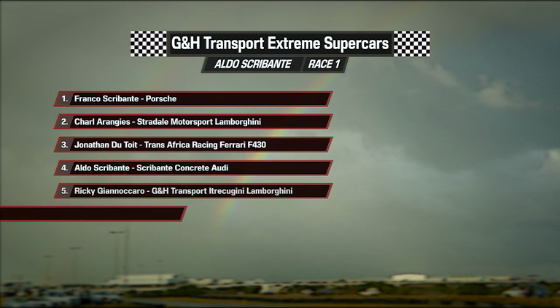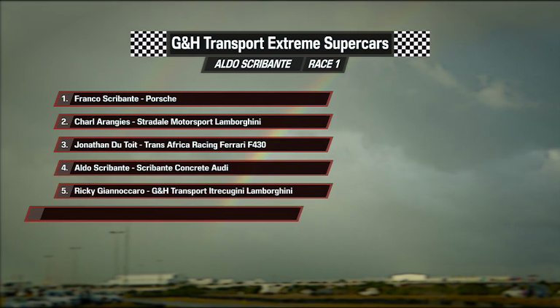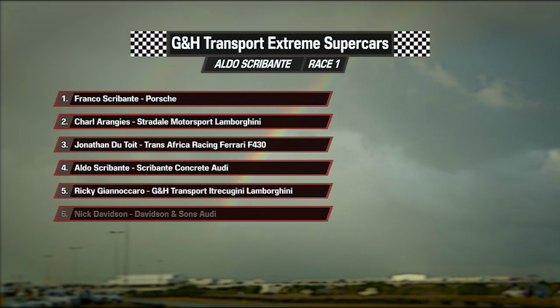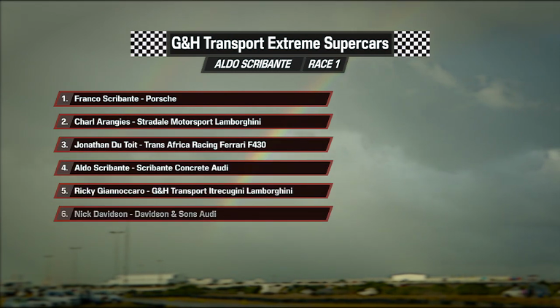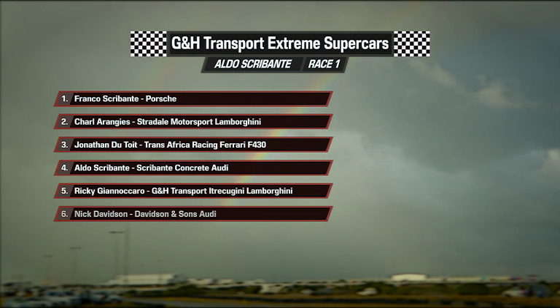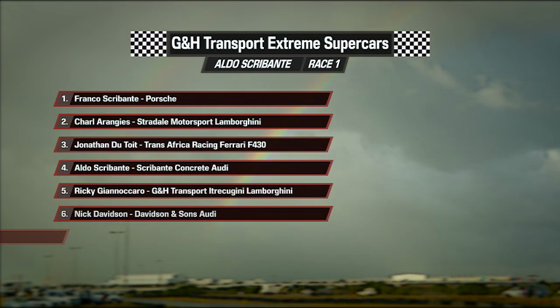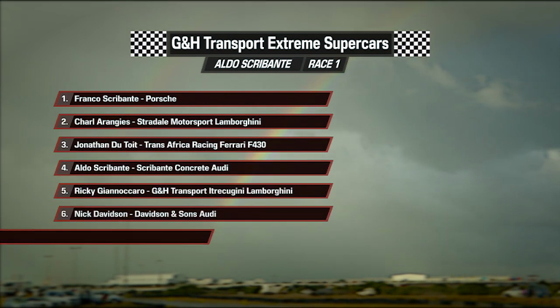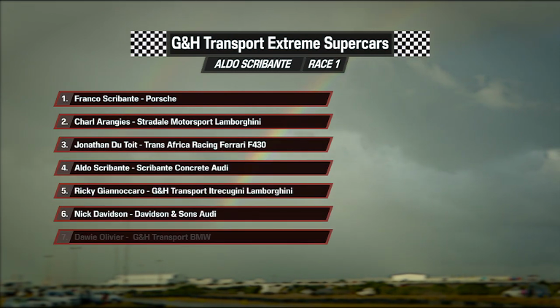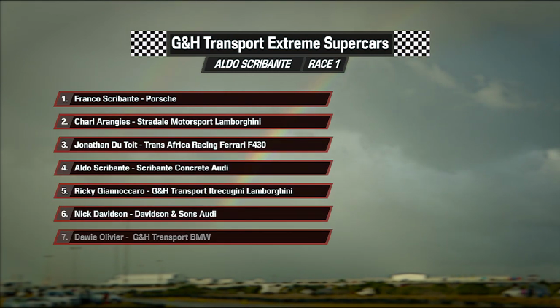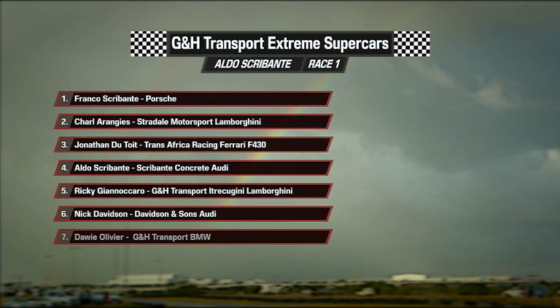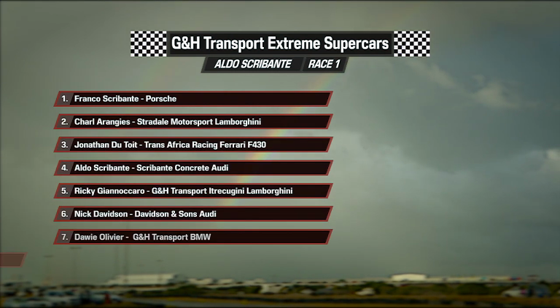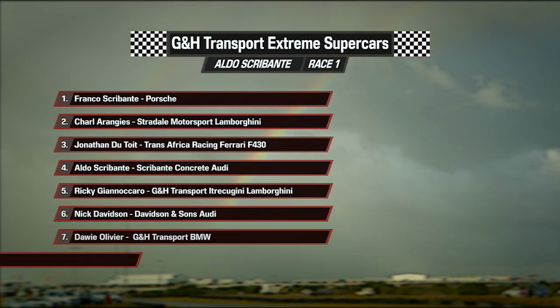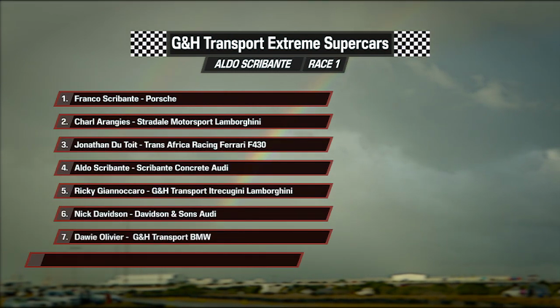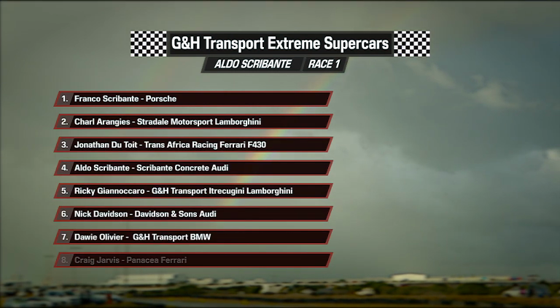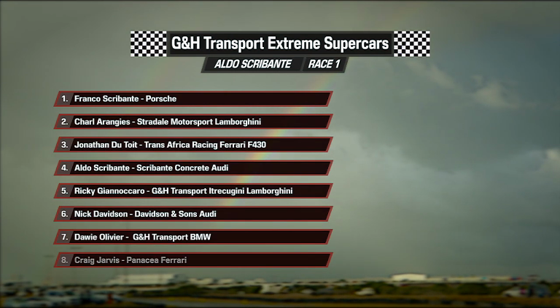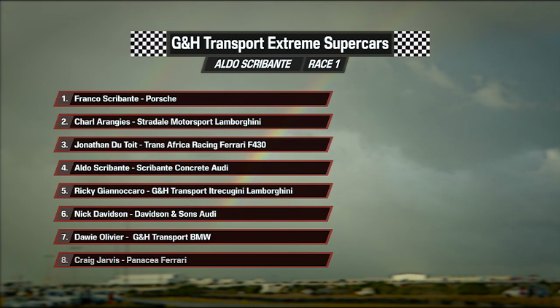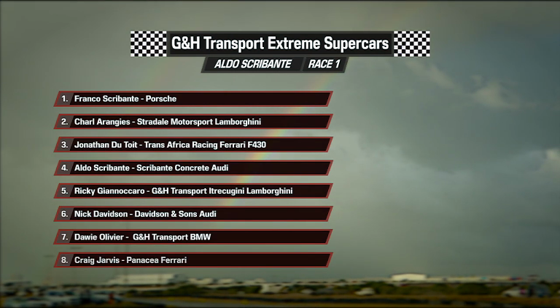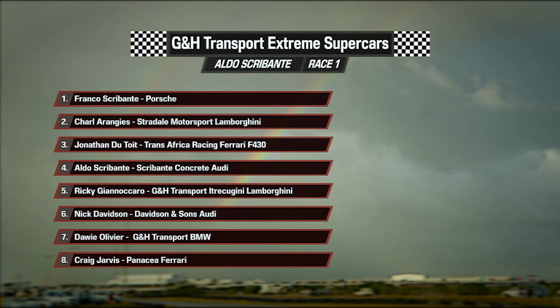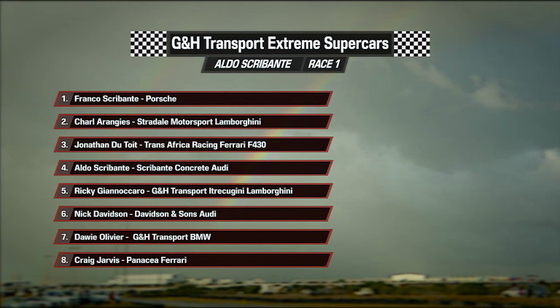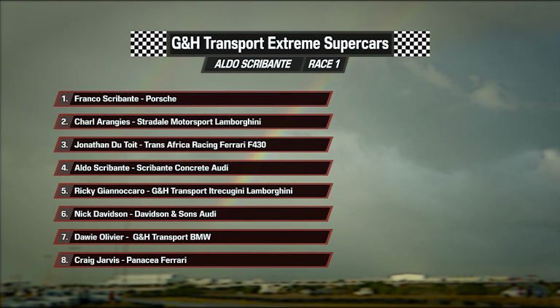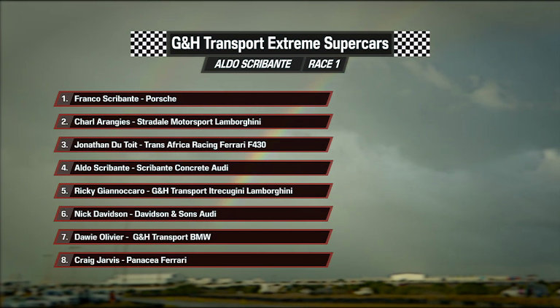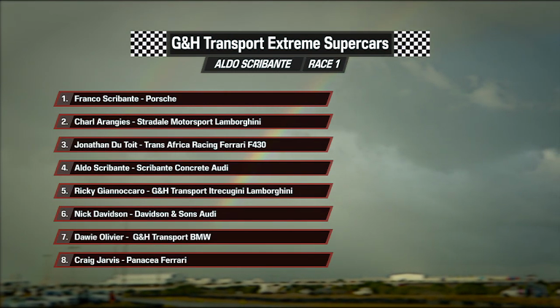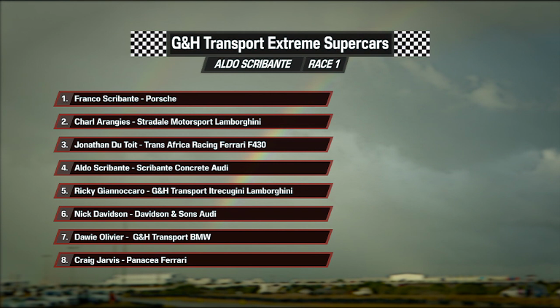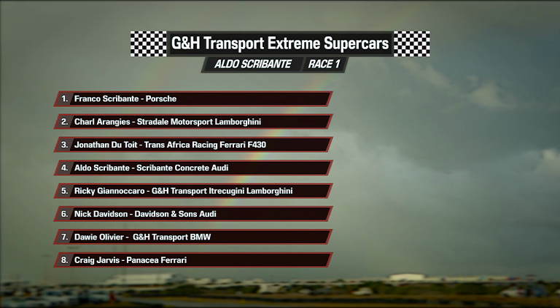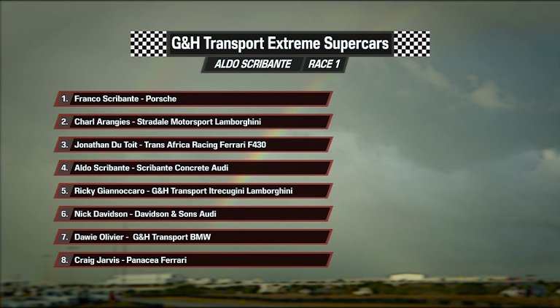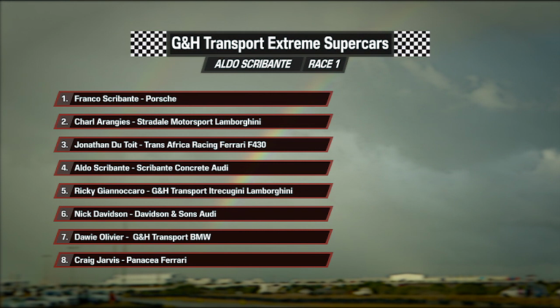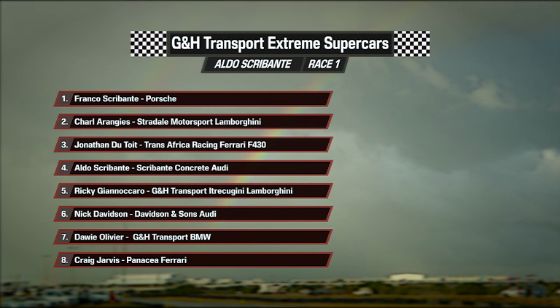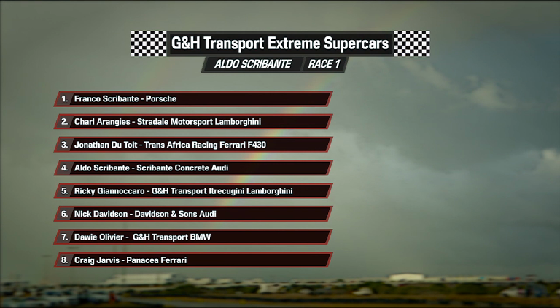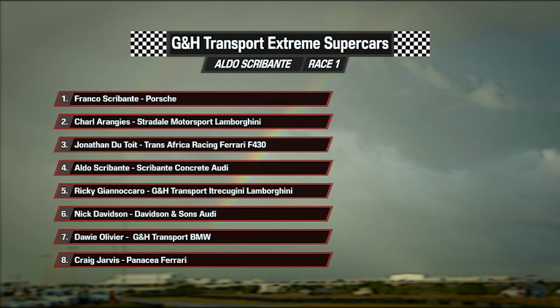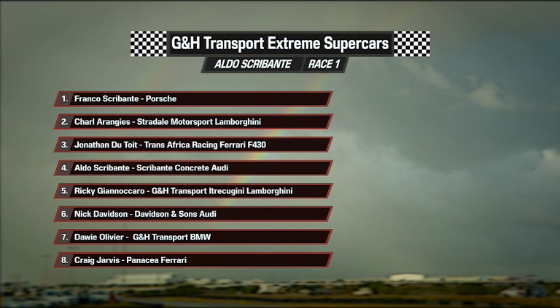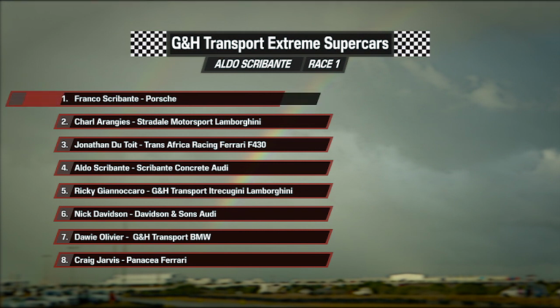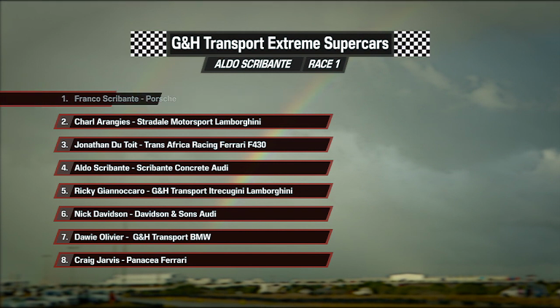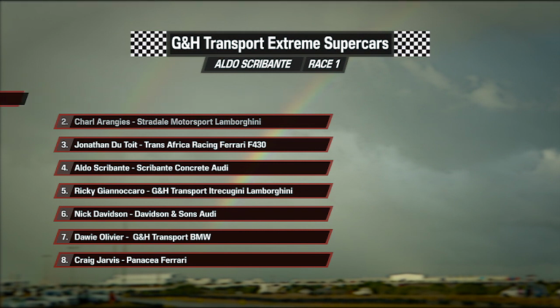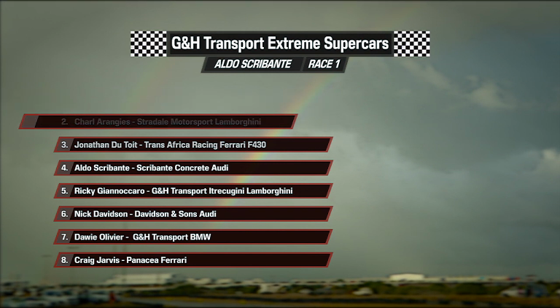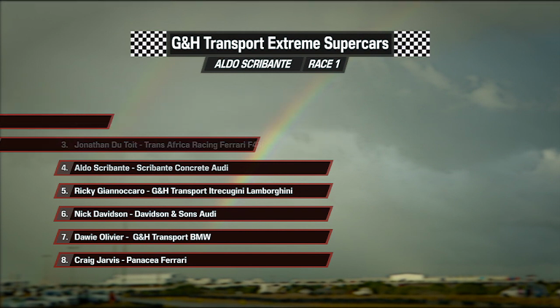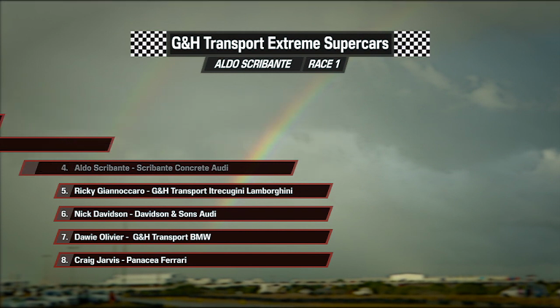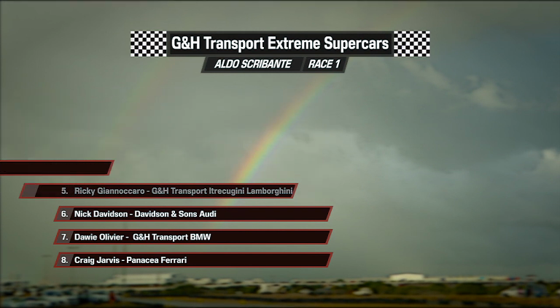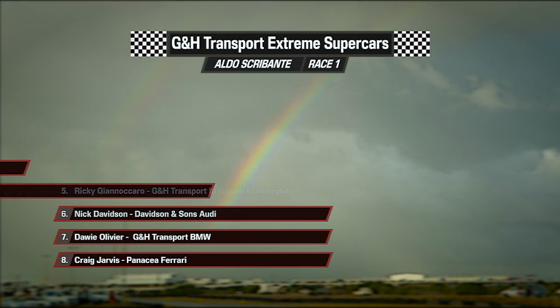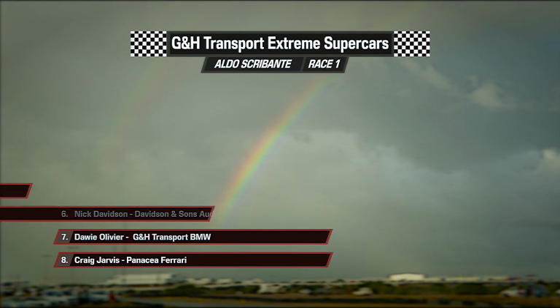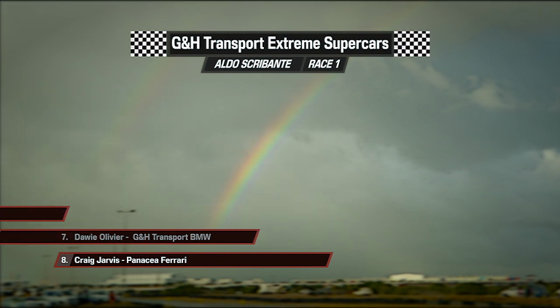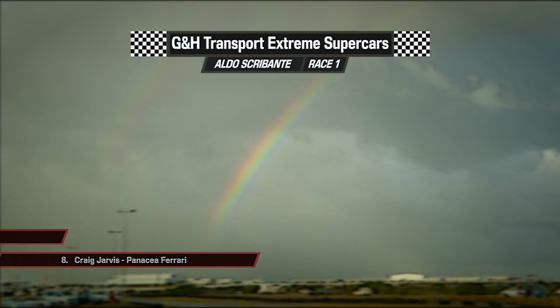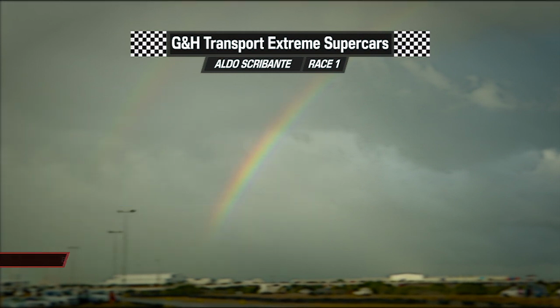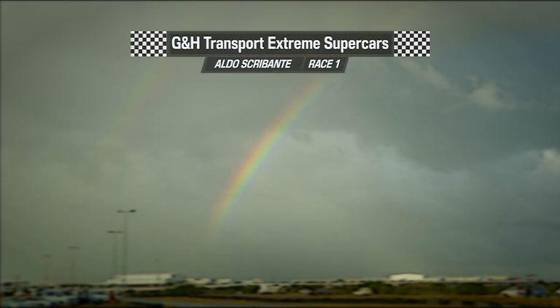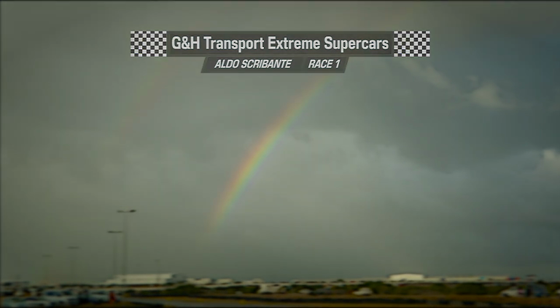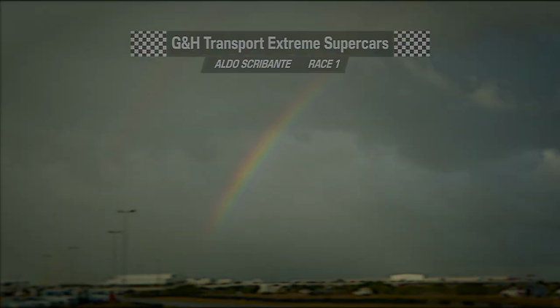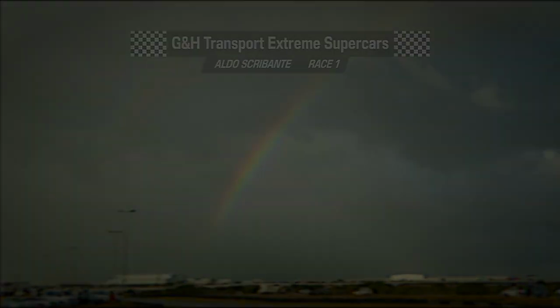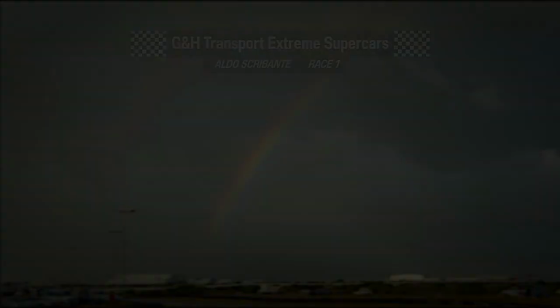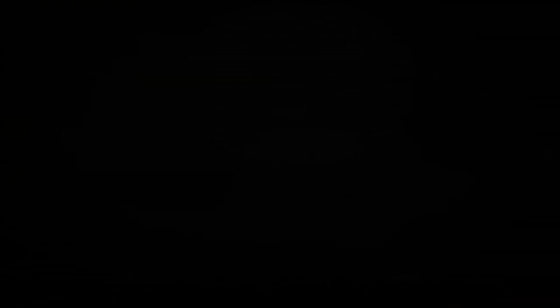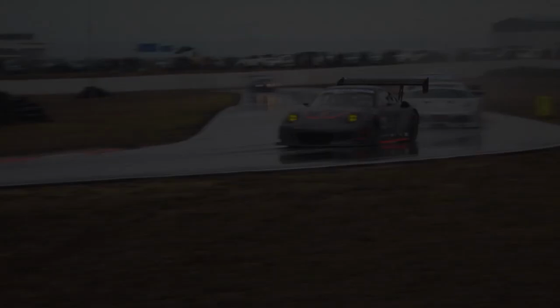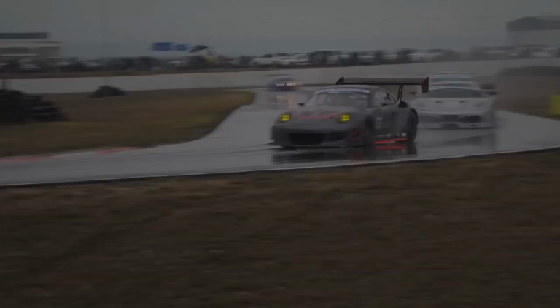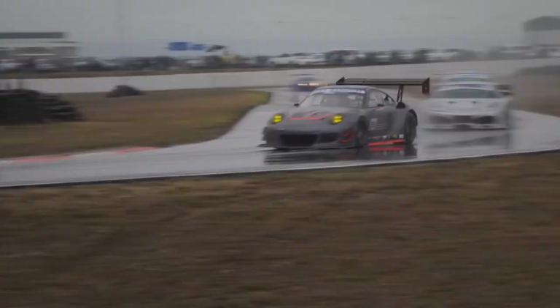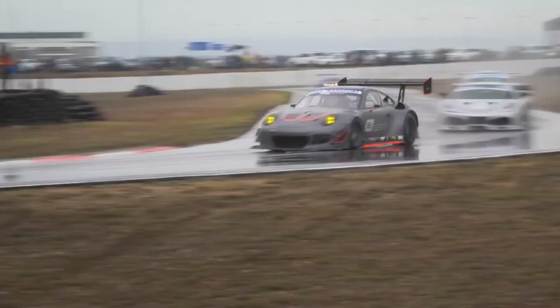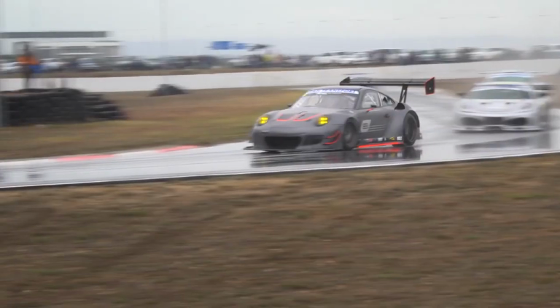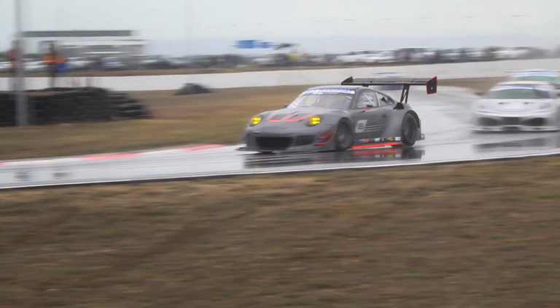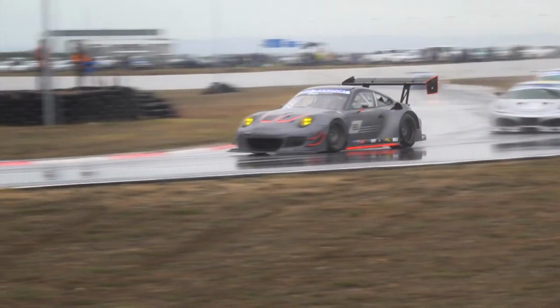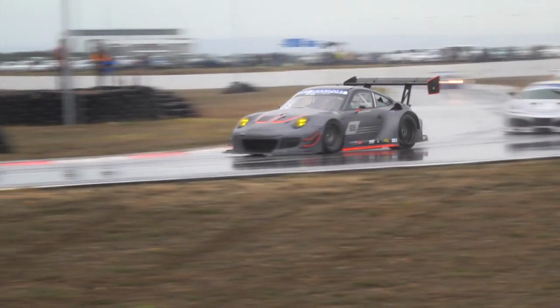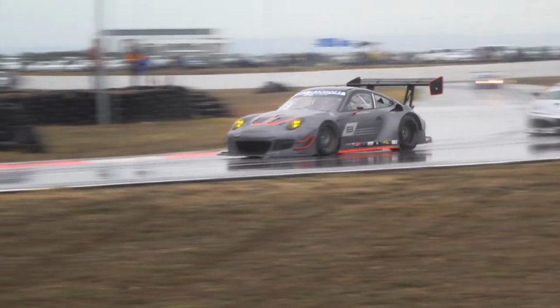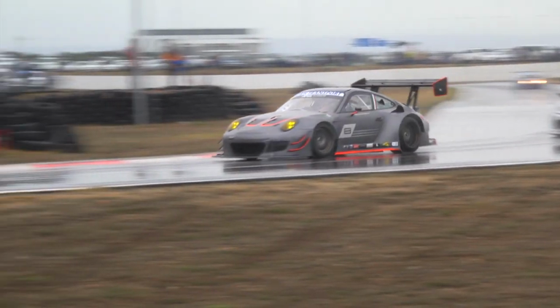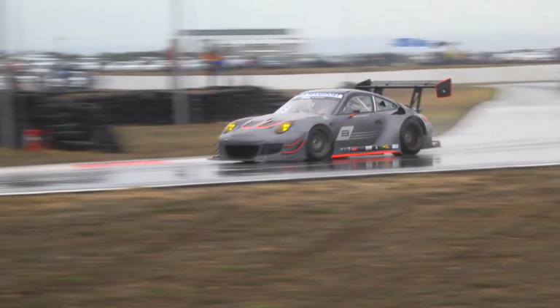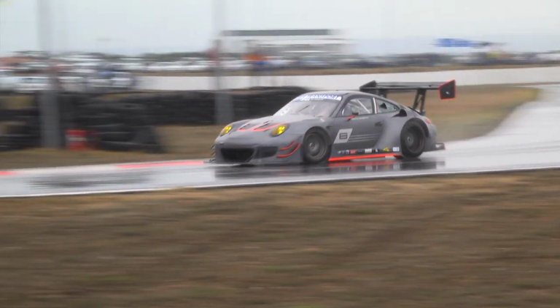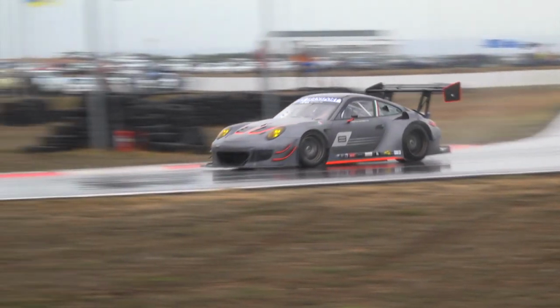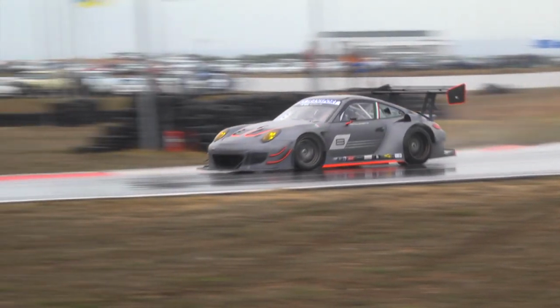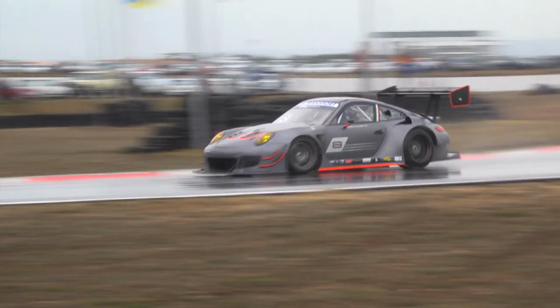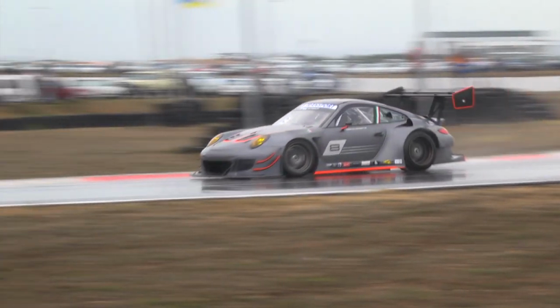Aldo Skripanti eventually comes through for fourth place, beating Ricky Gianaccaro to the line. Nick Davidson ahead of Olufio and Craig Jarvis. Let's catch up with Skripanti.